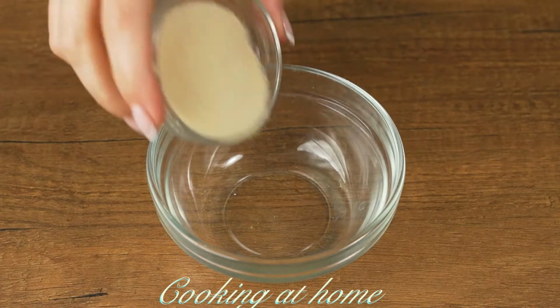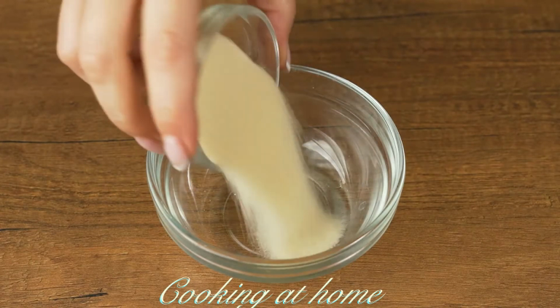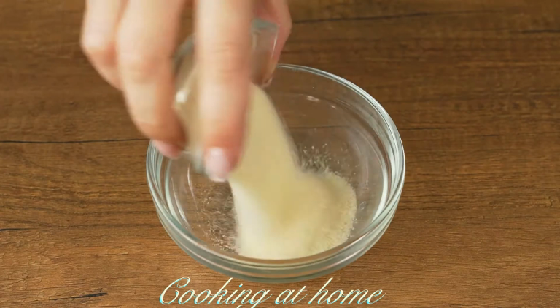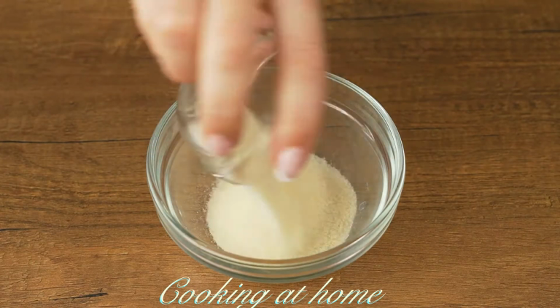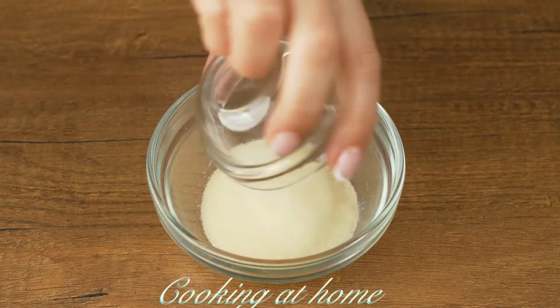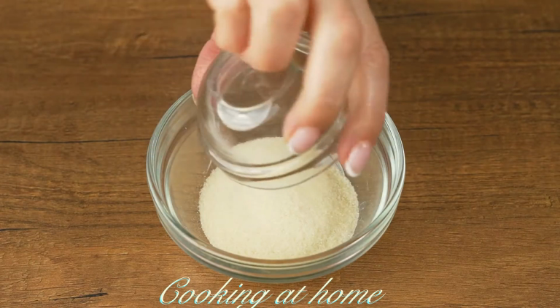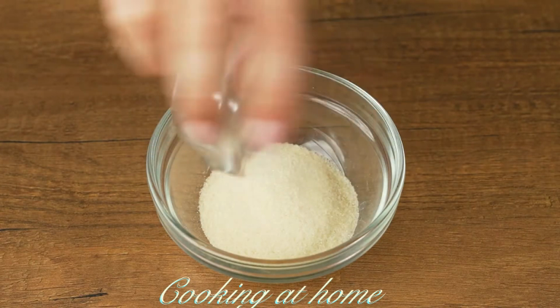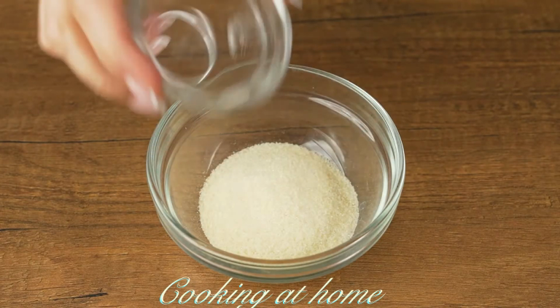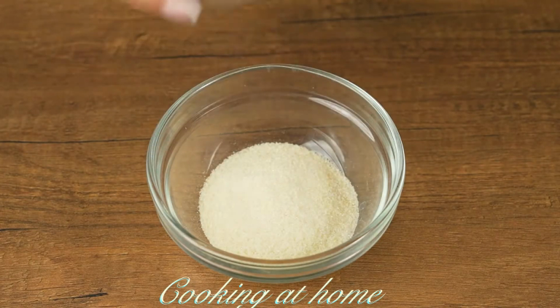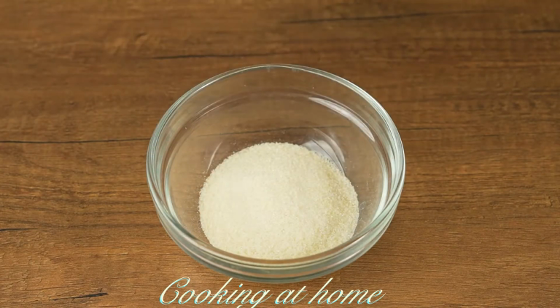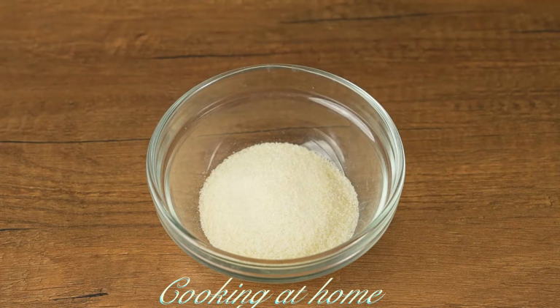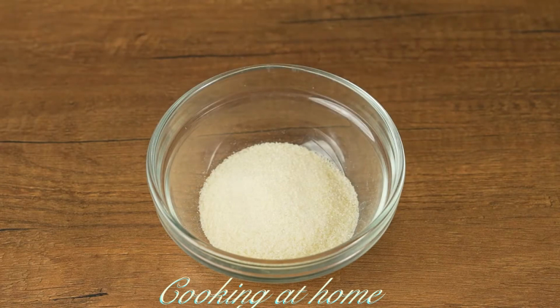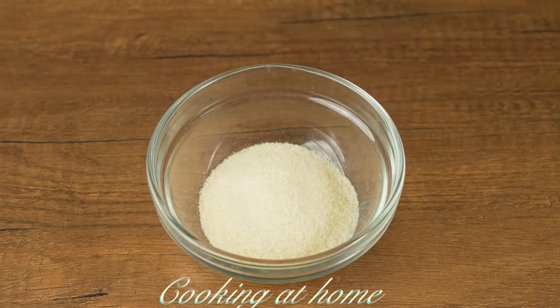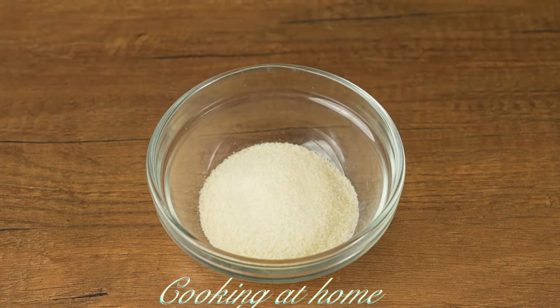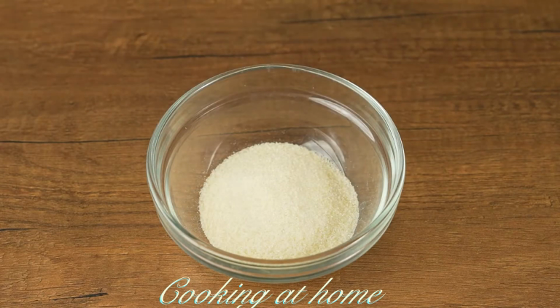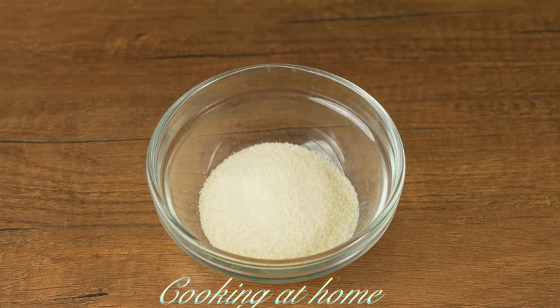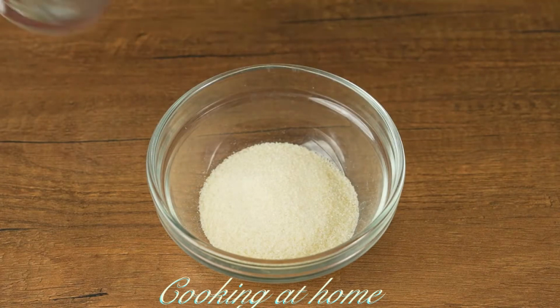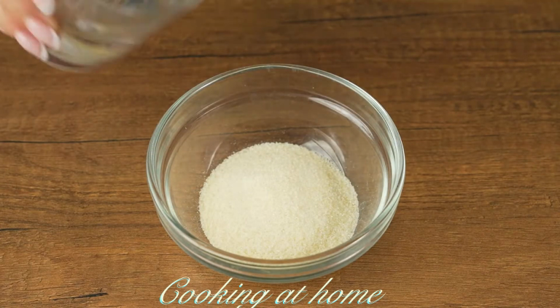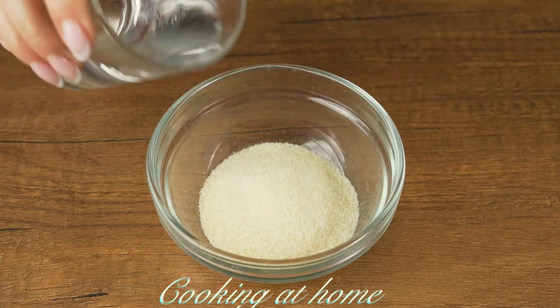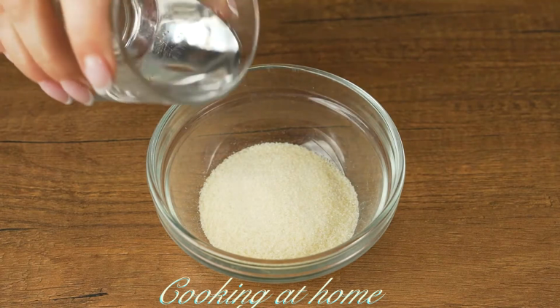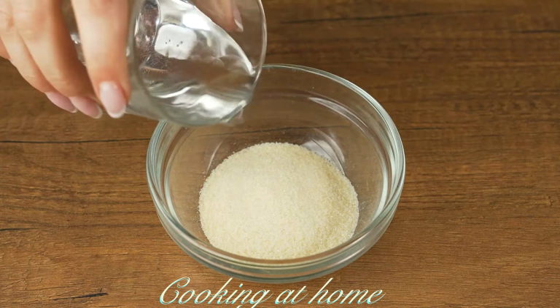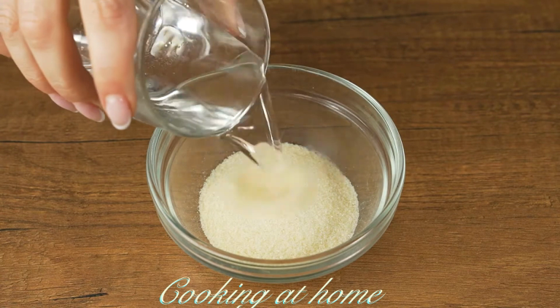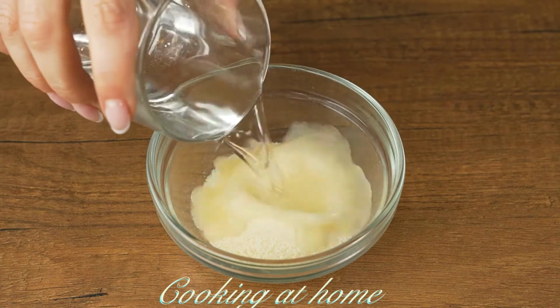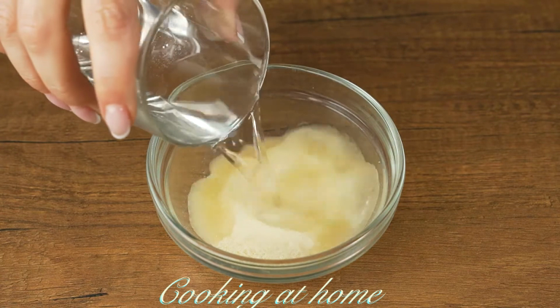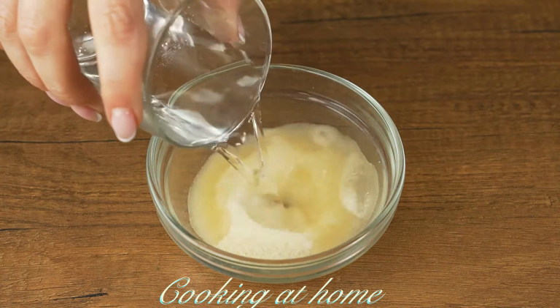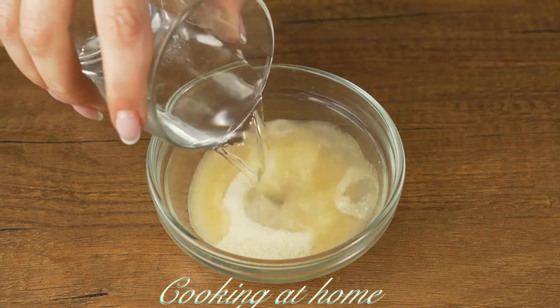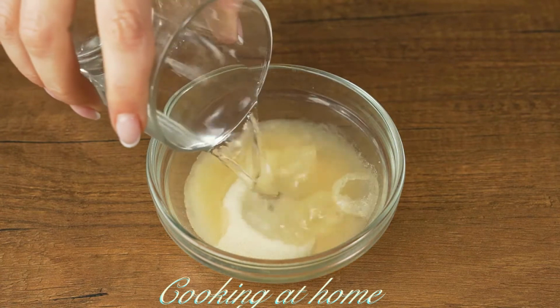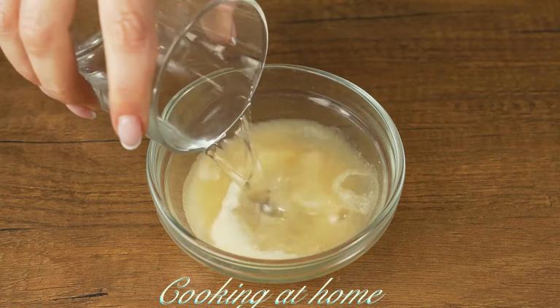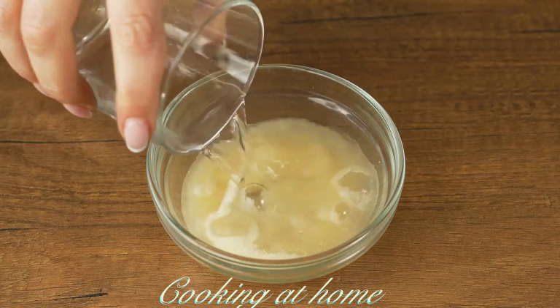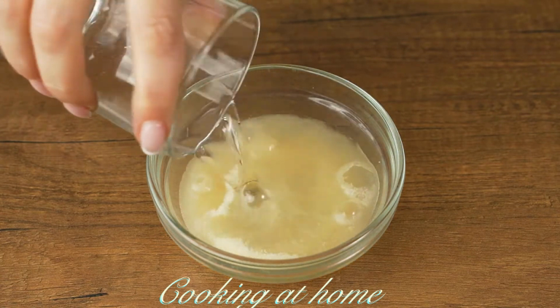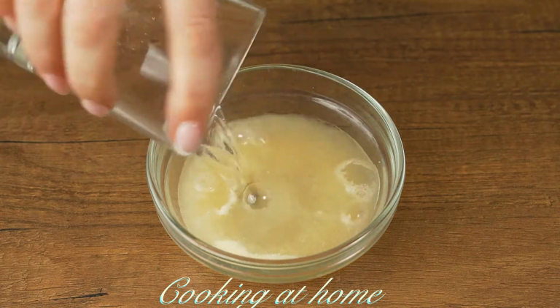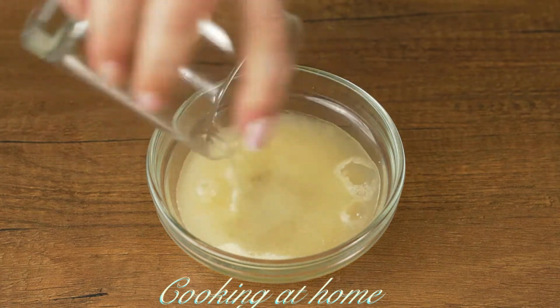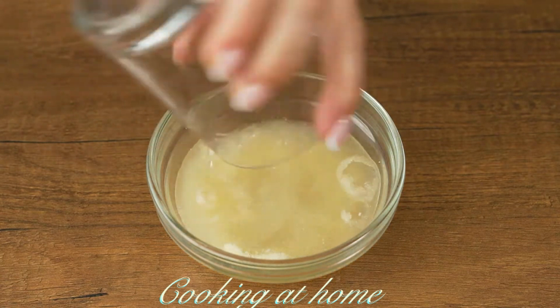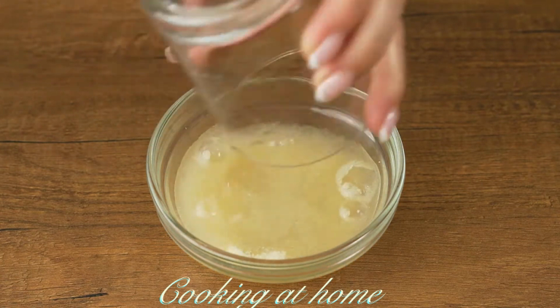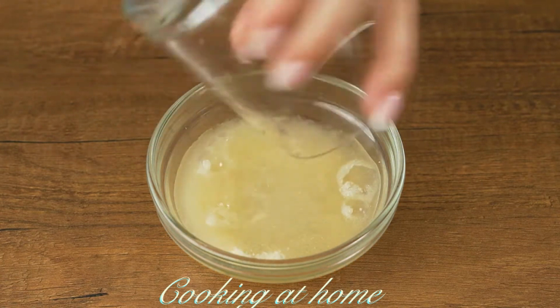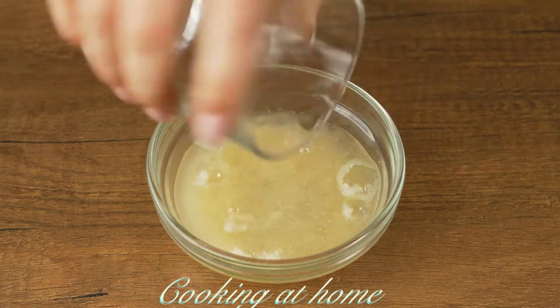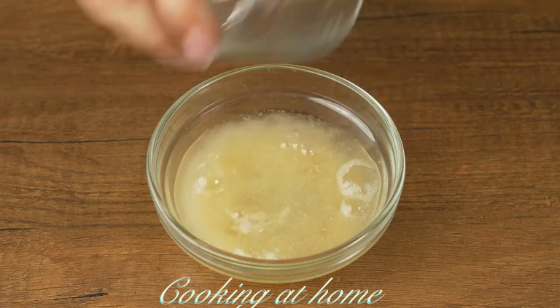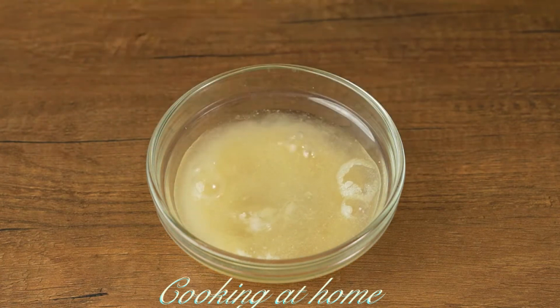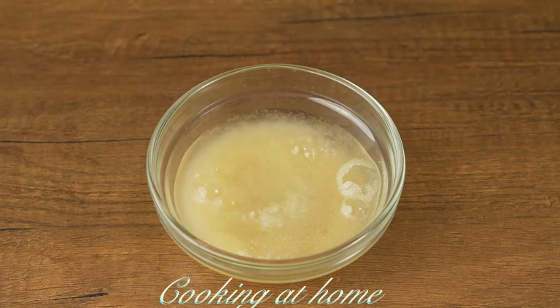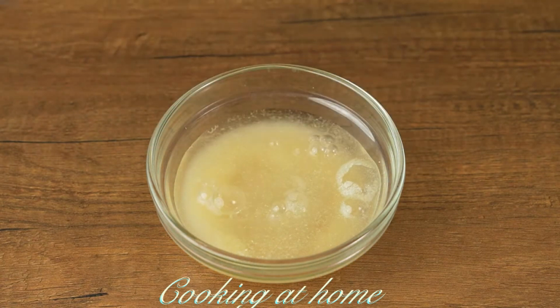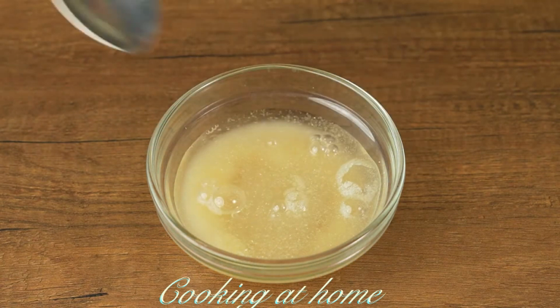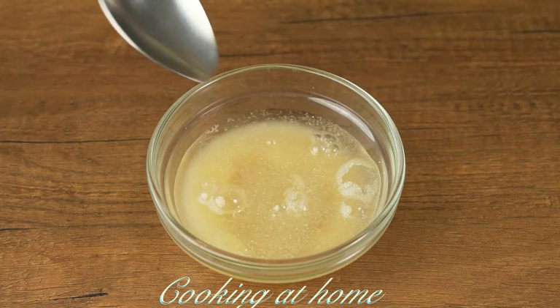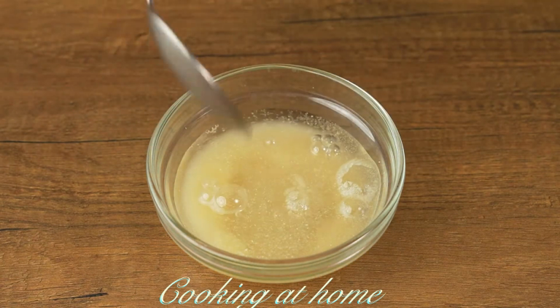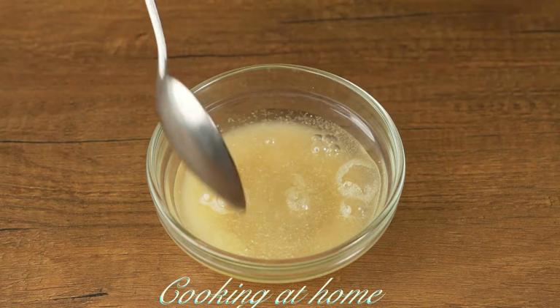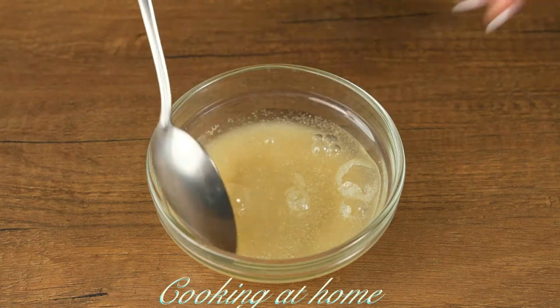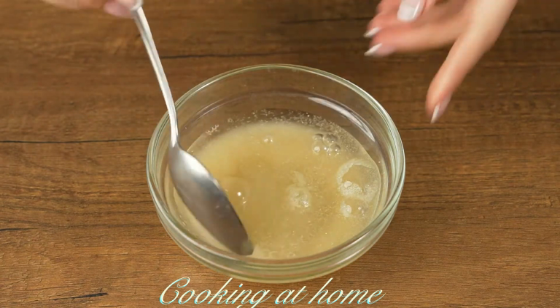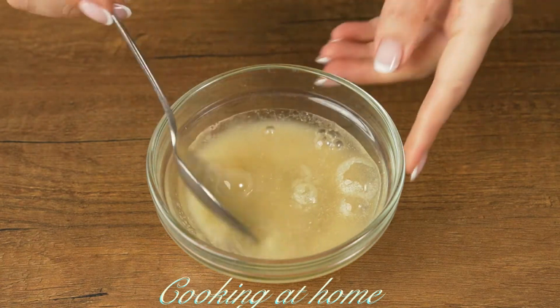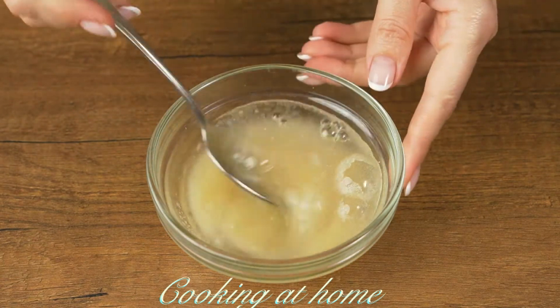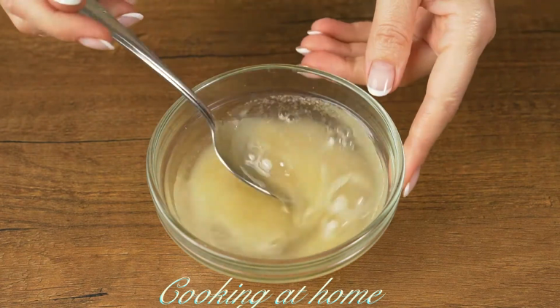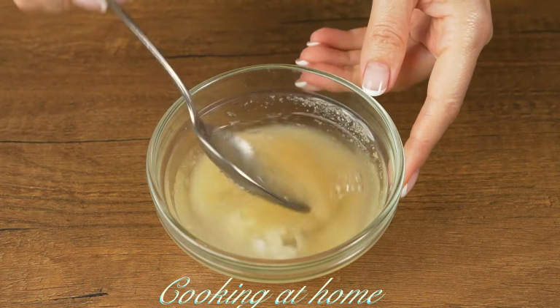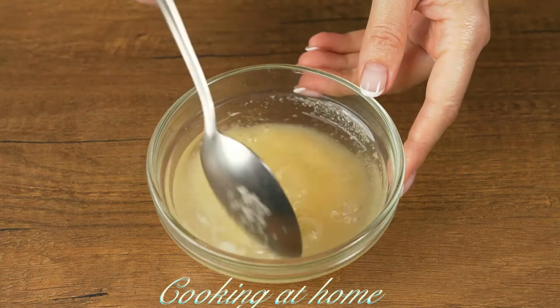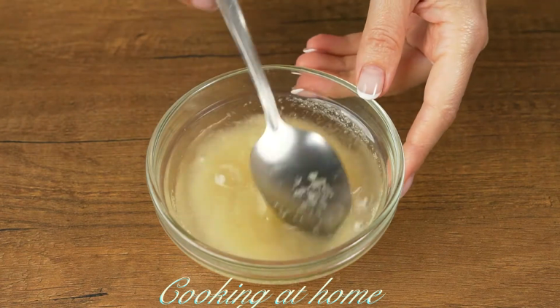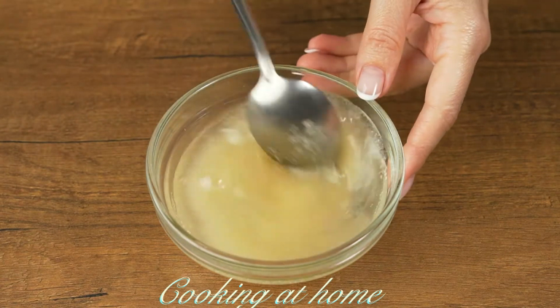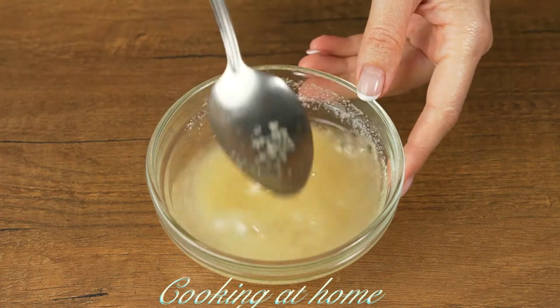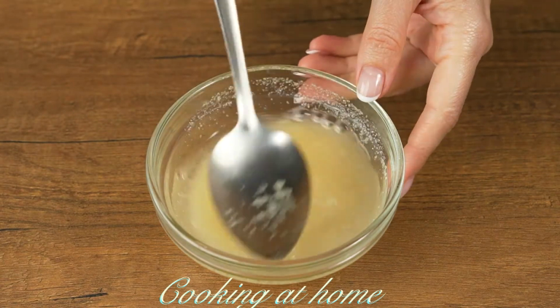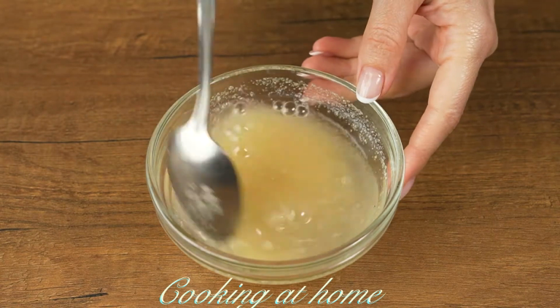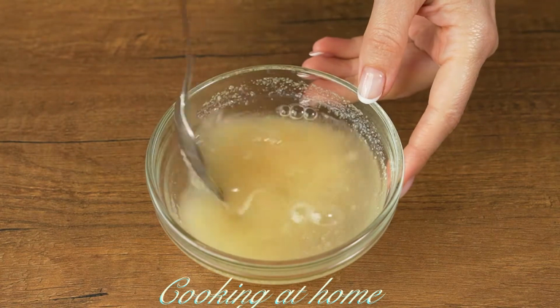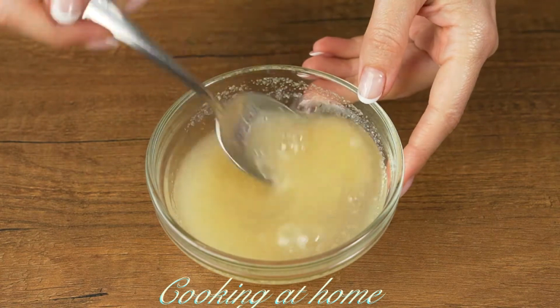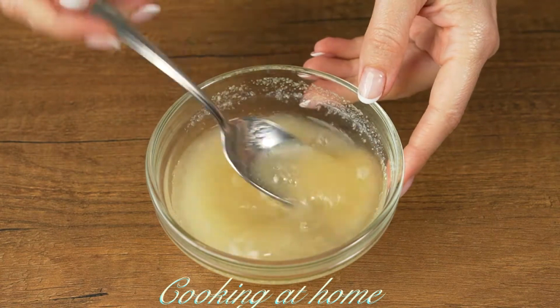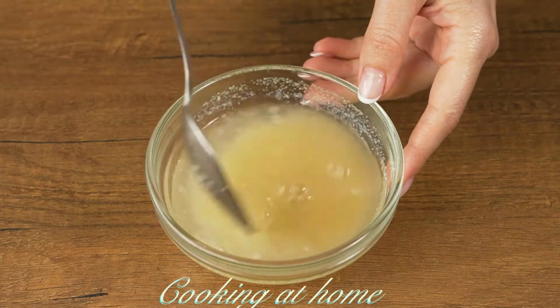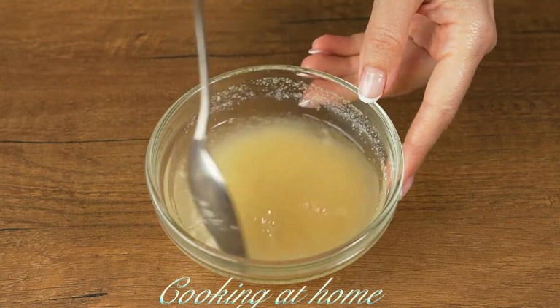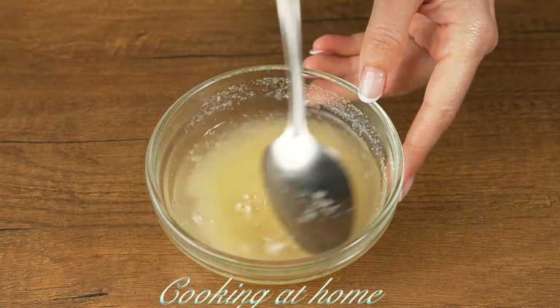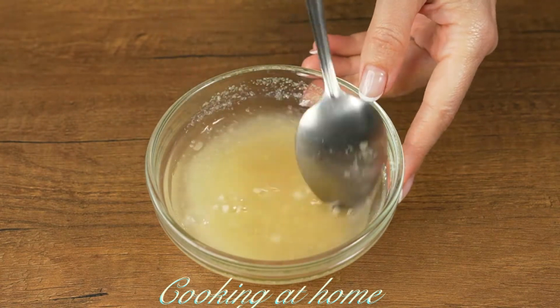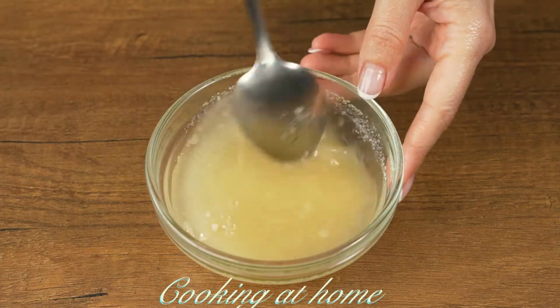Add 30 grams of gelatin in a little bowl and add 100 ml of water. Mix it and let it sit.